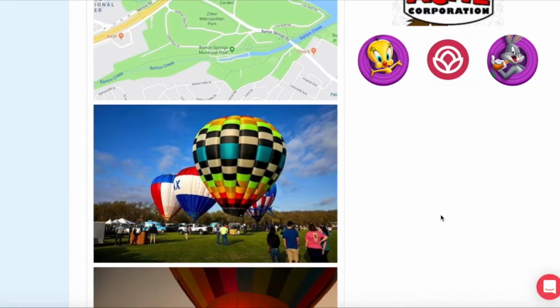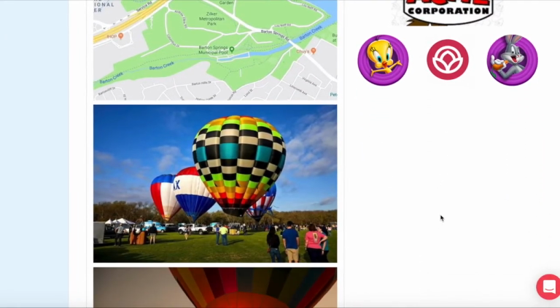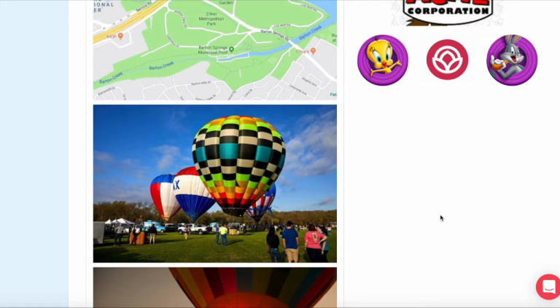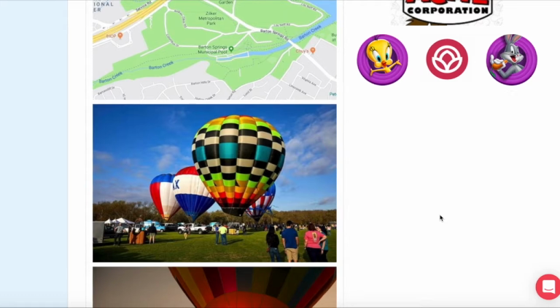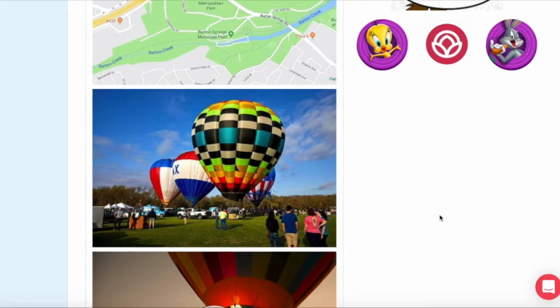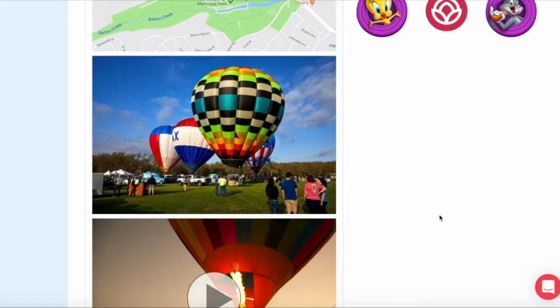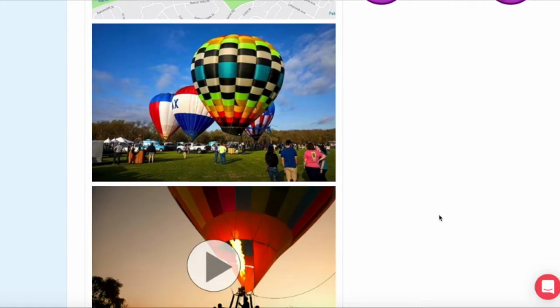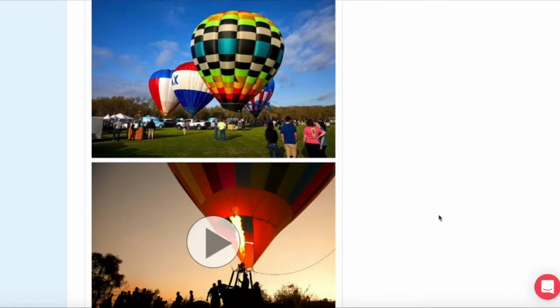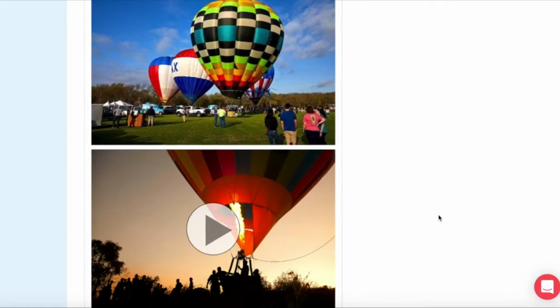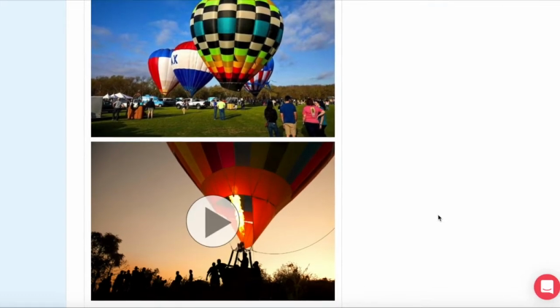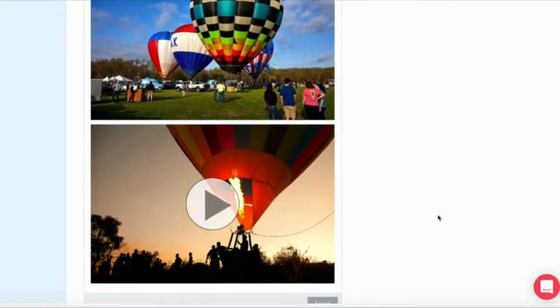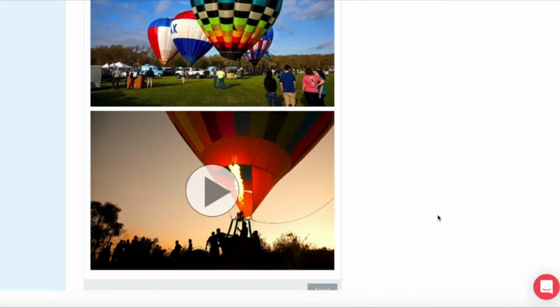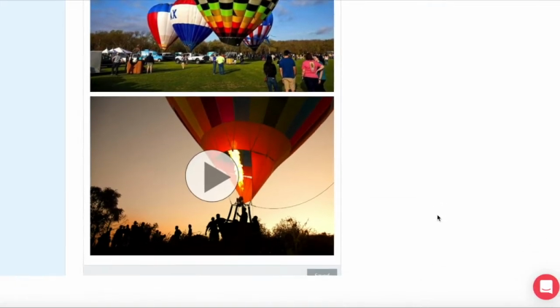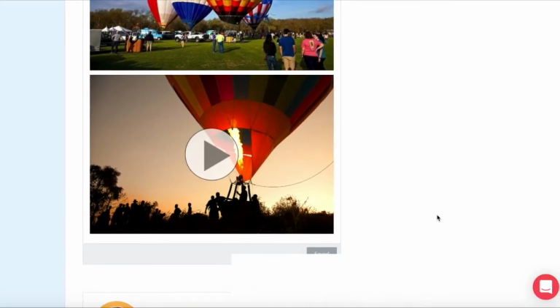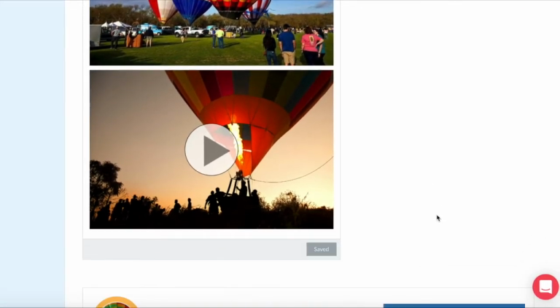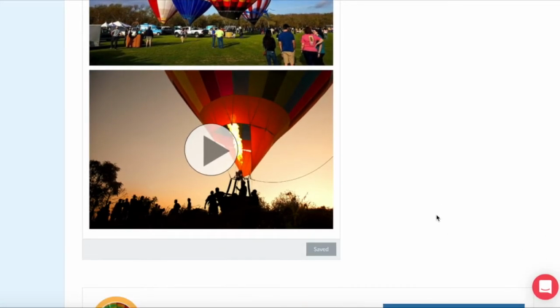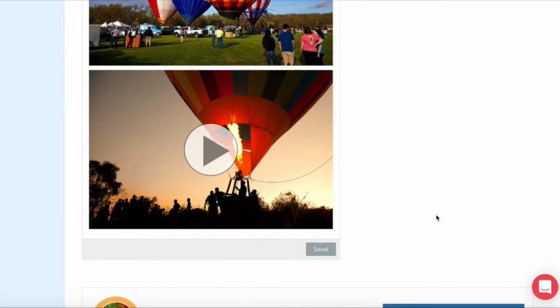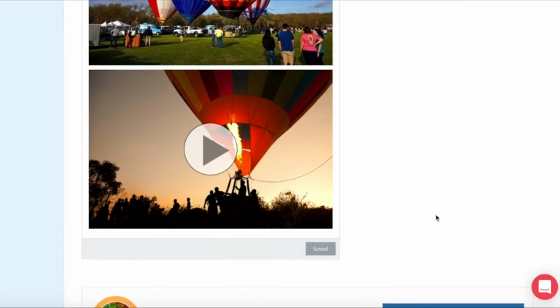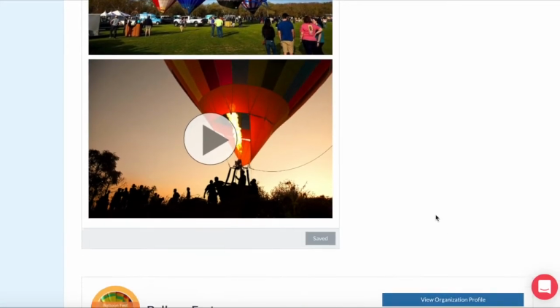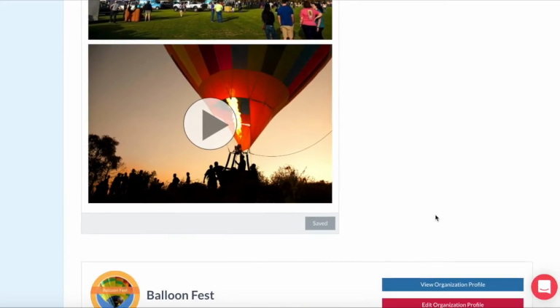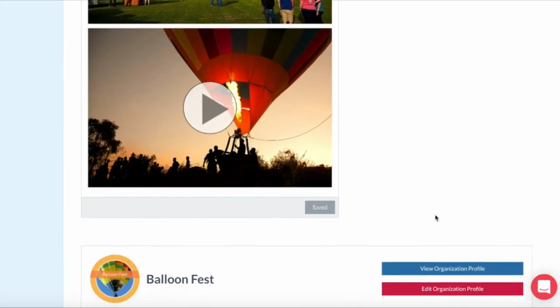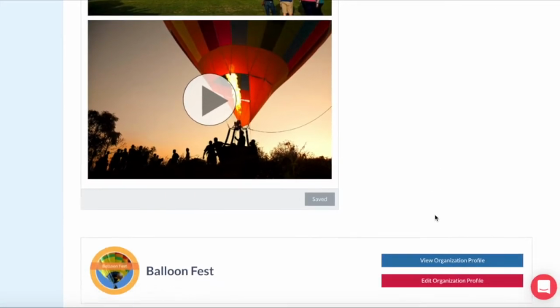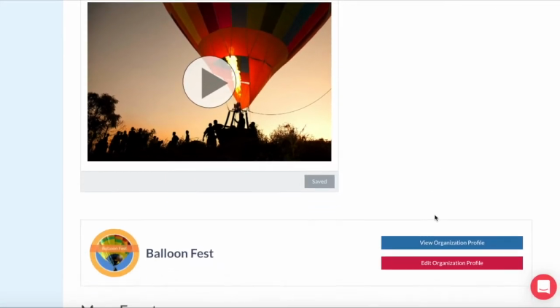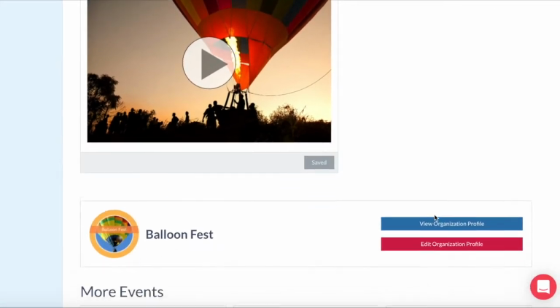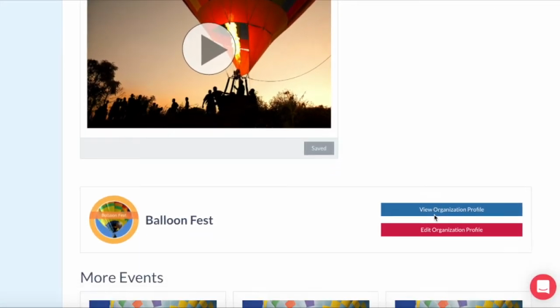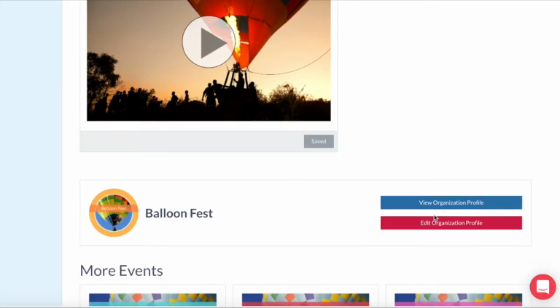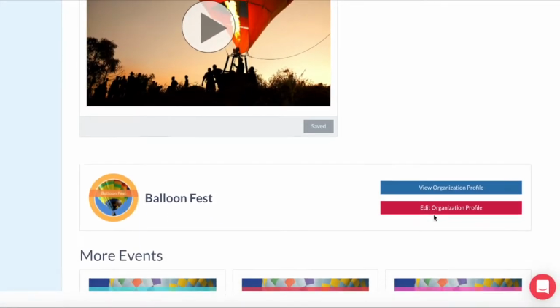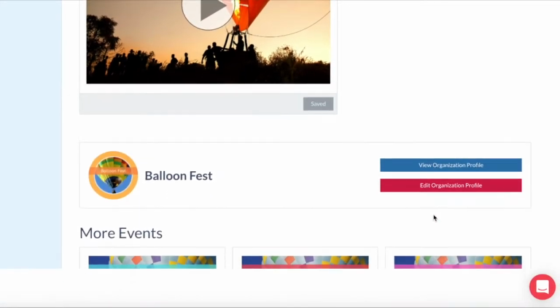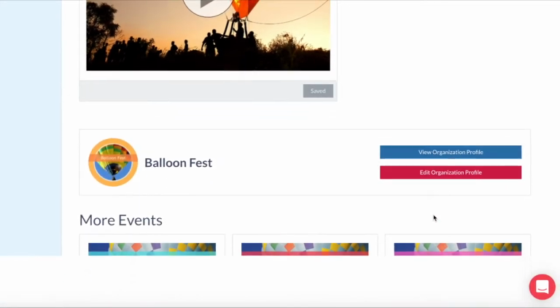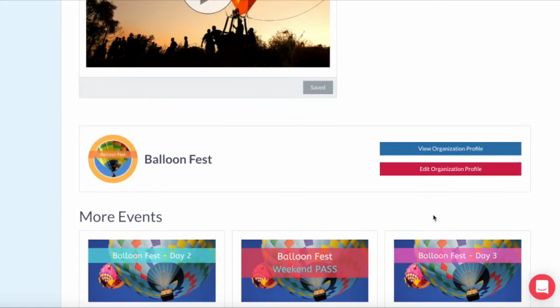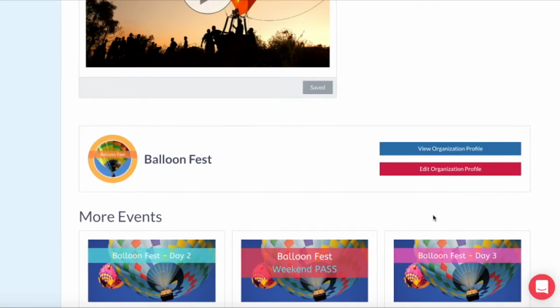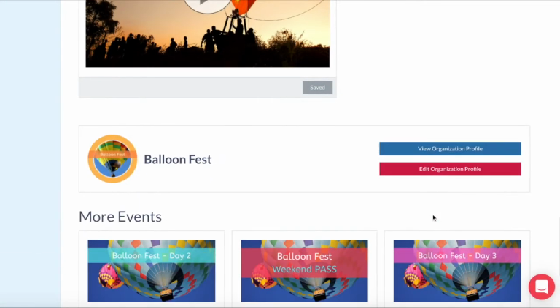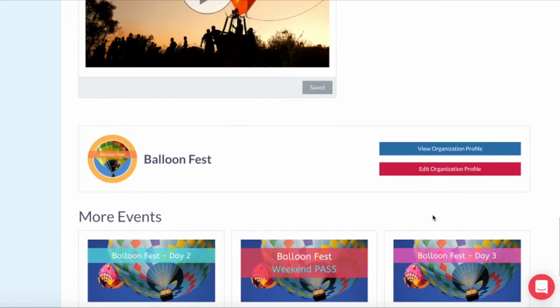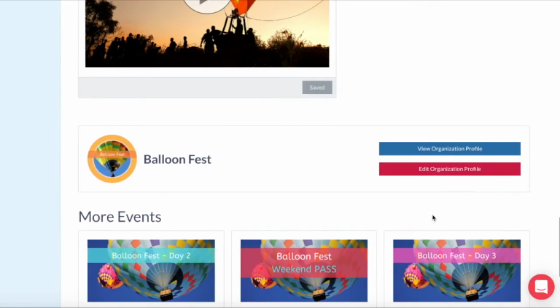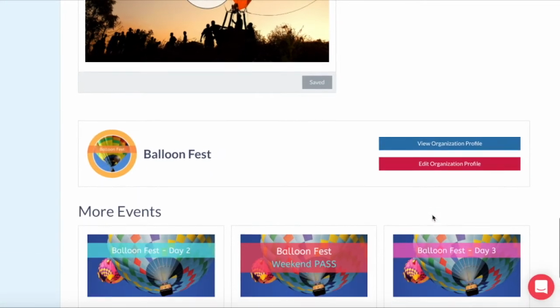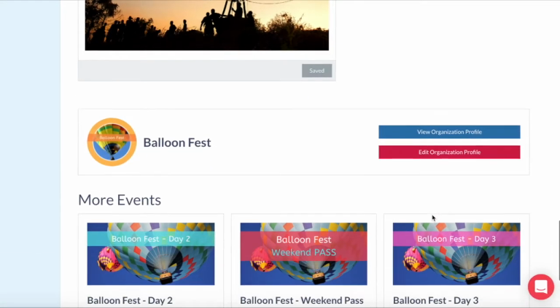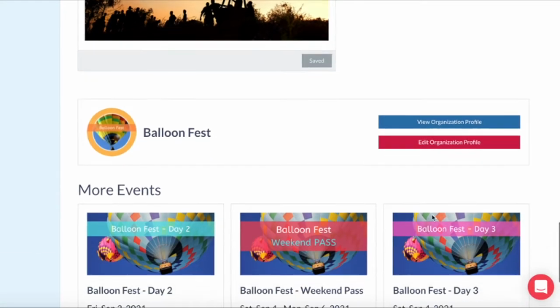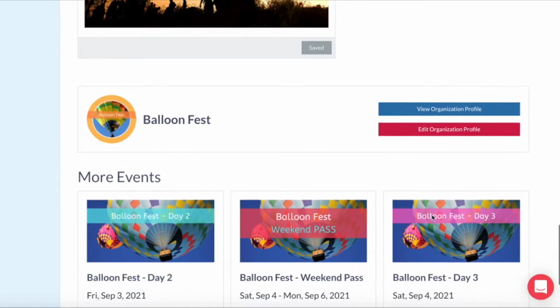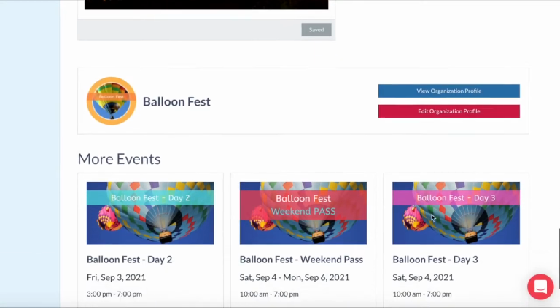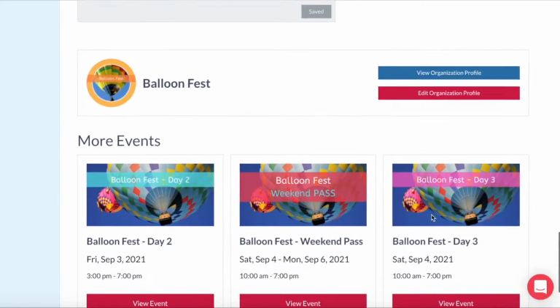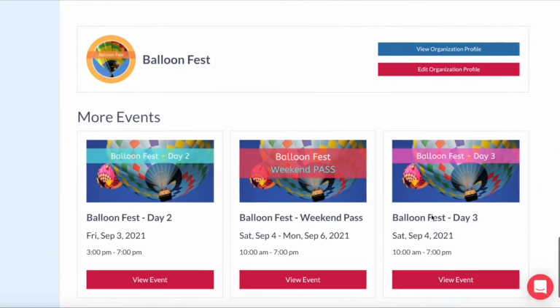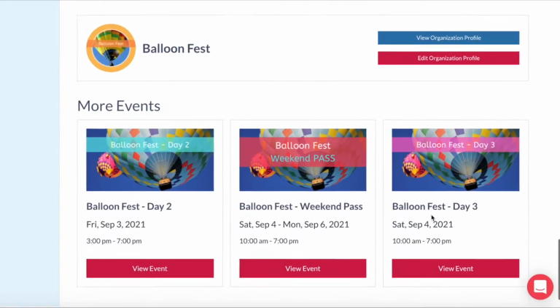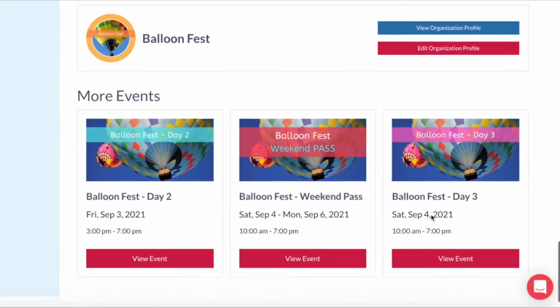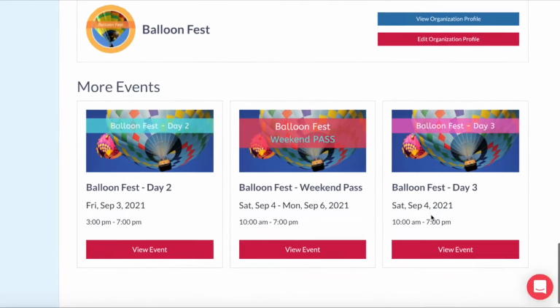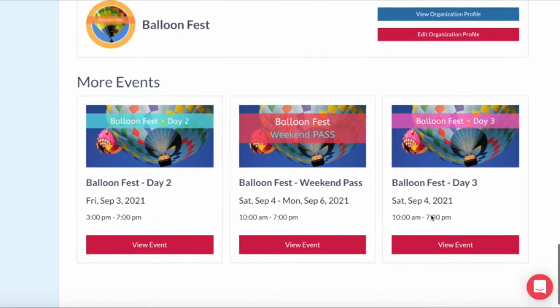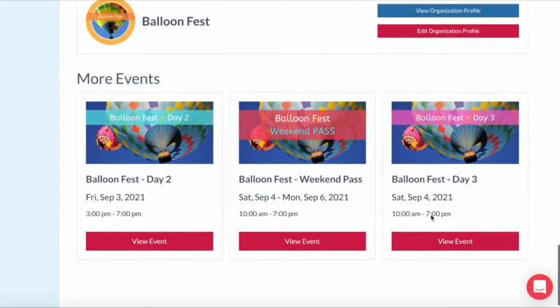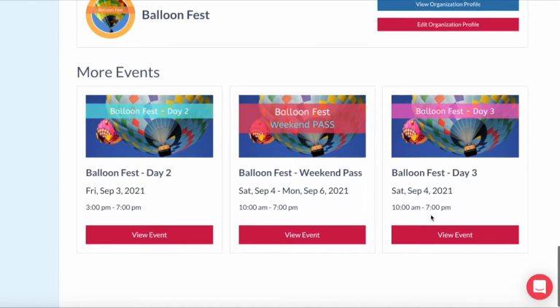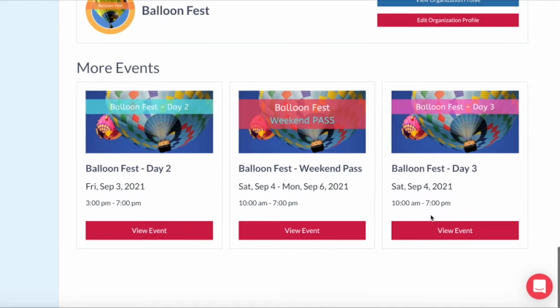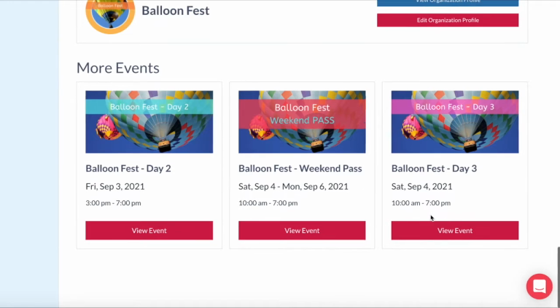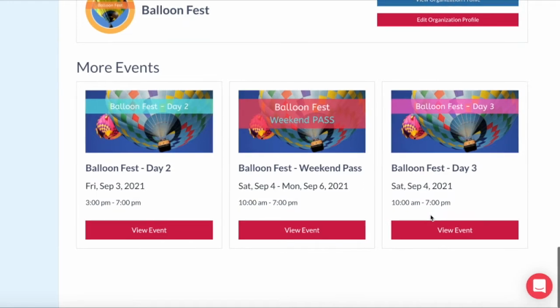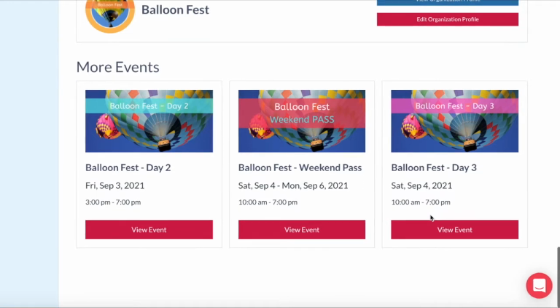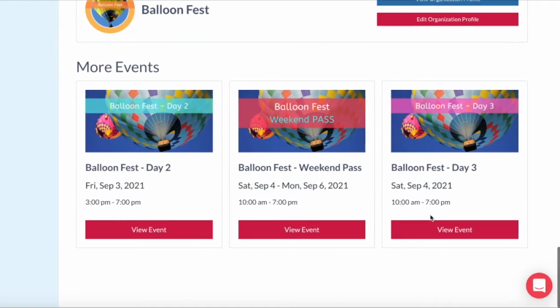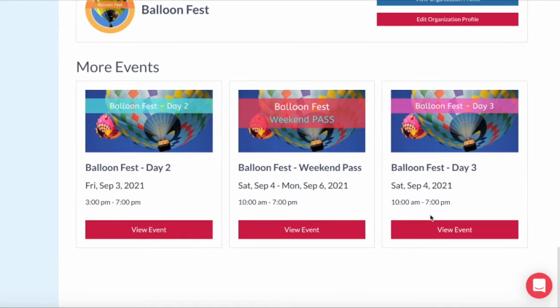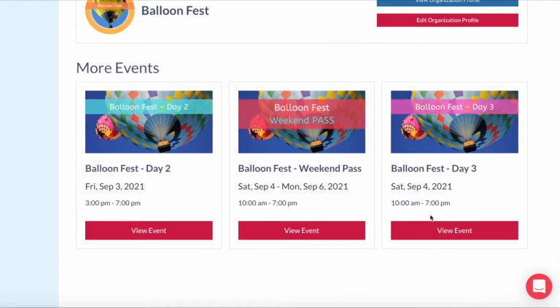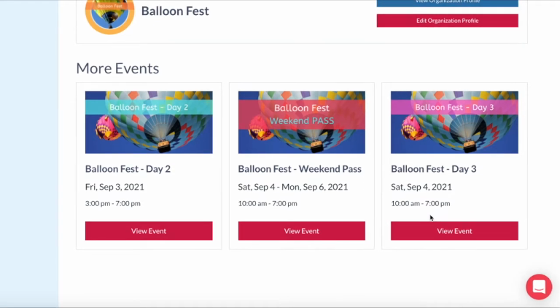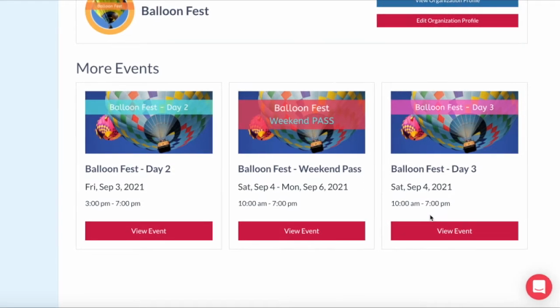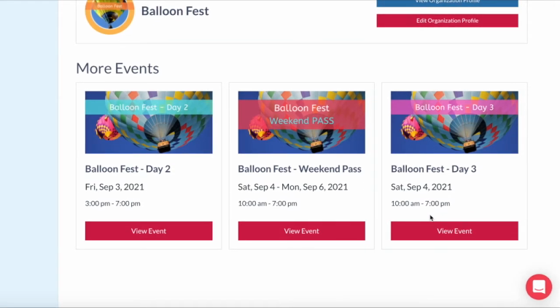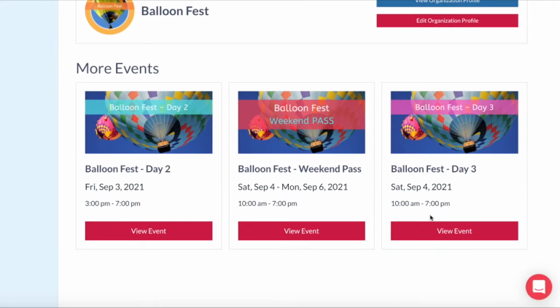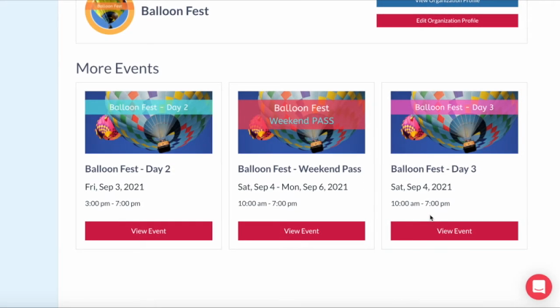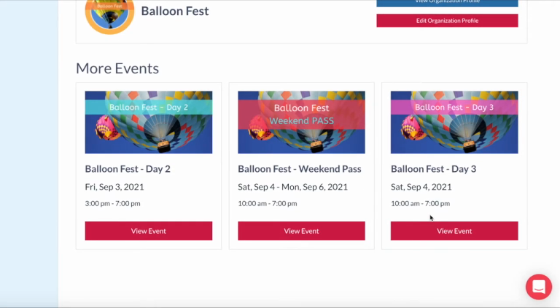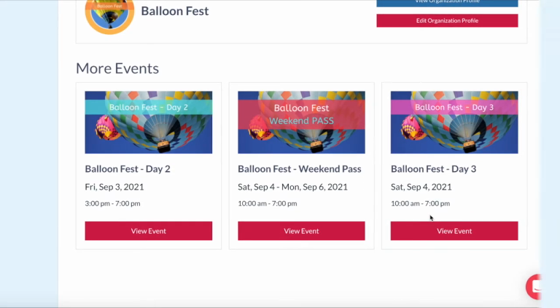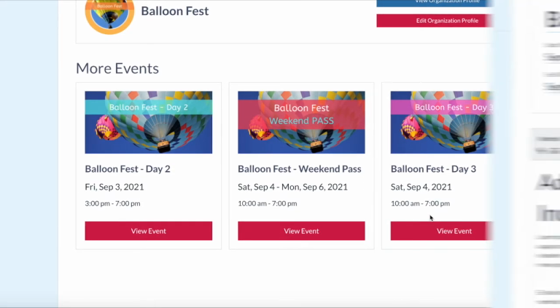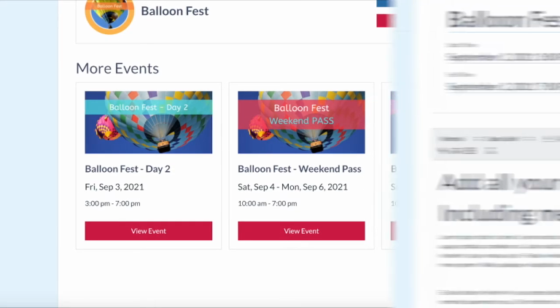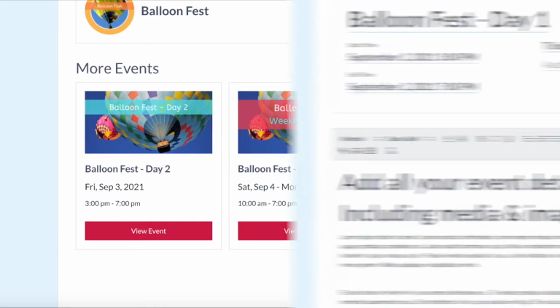Add maps, photos, videos, and sponsor logos. You can also create a custom-branded URL, which is the promotional link for your event.